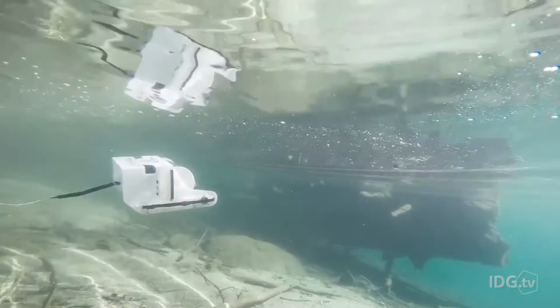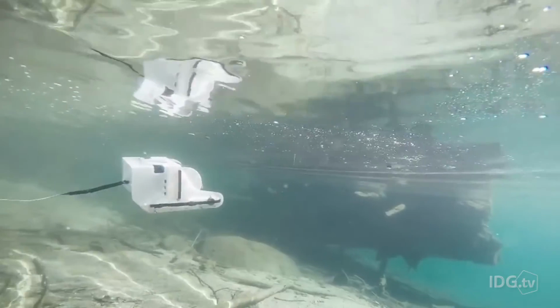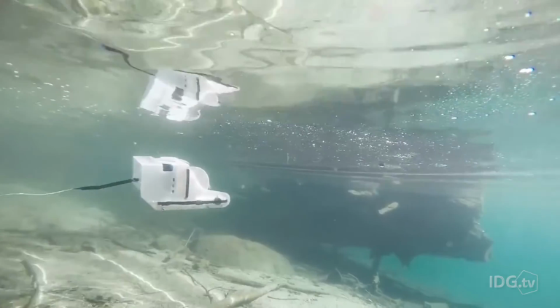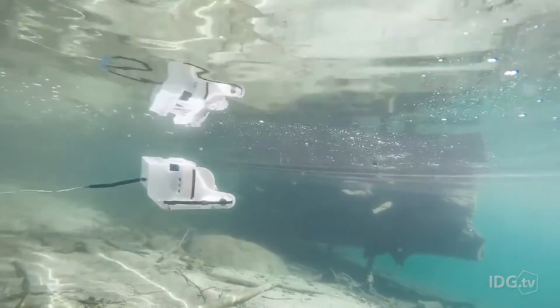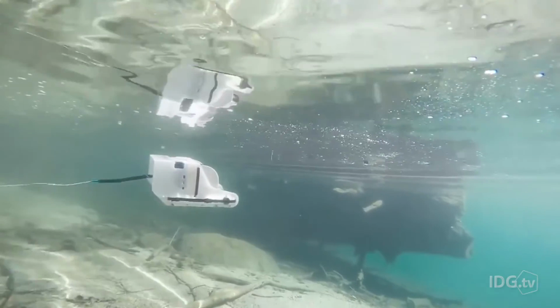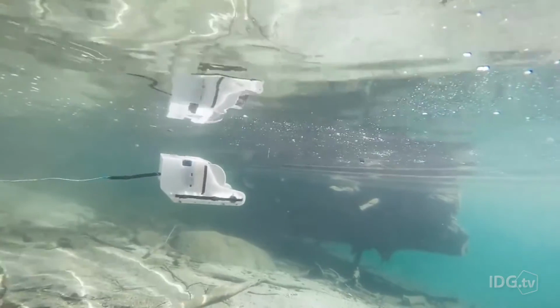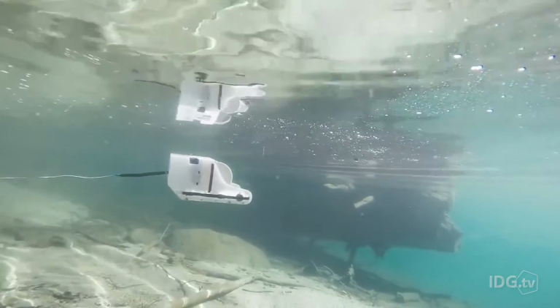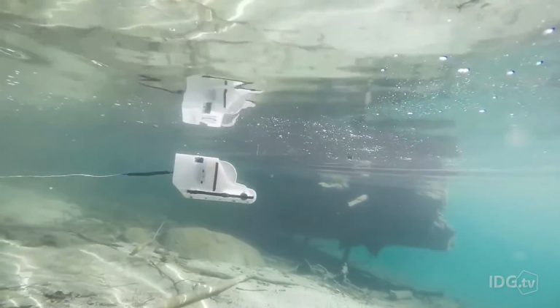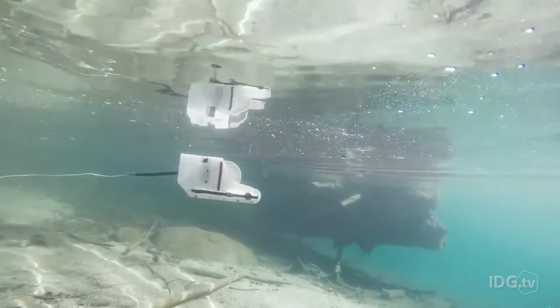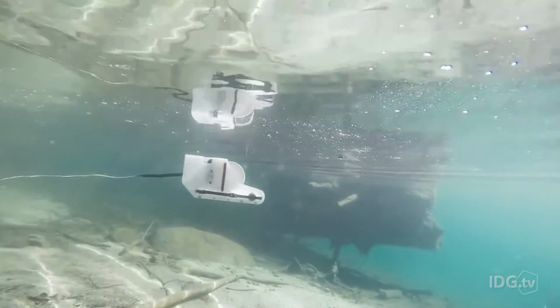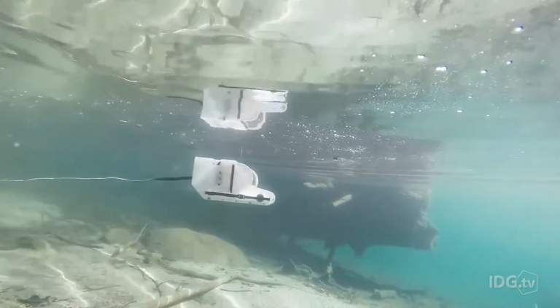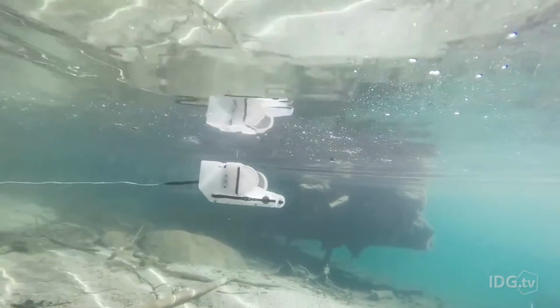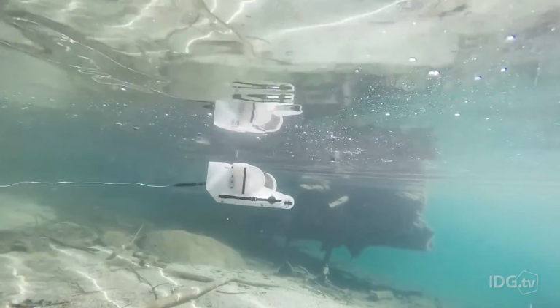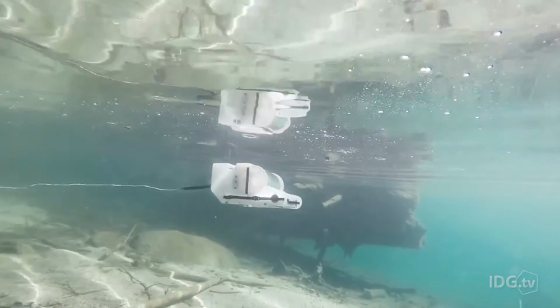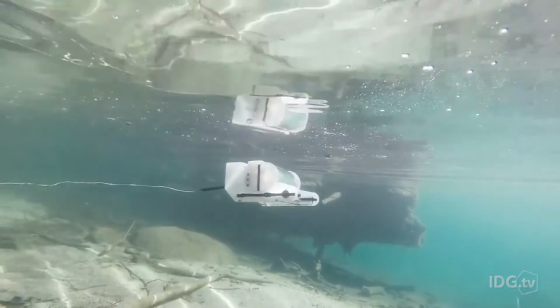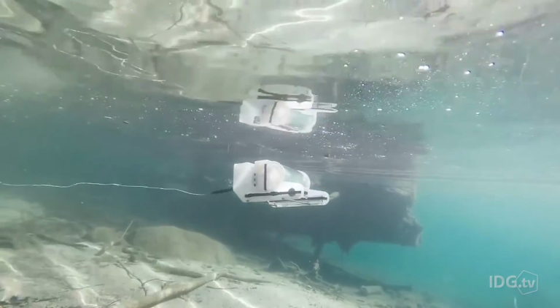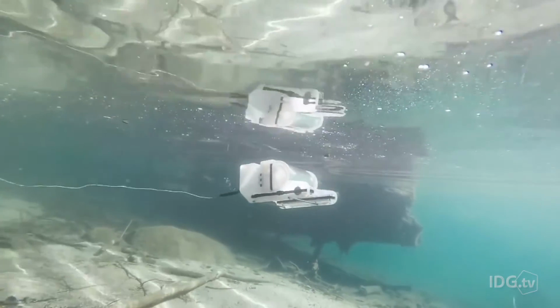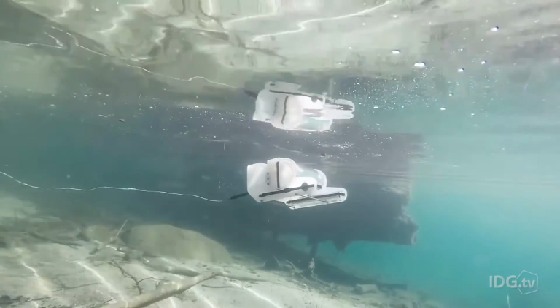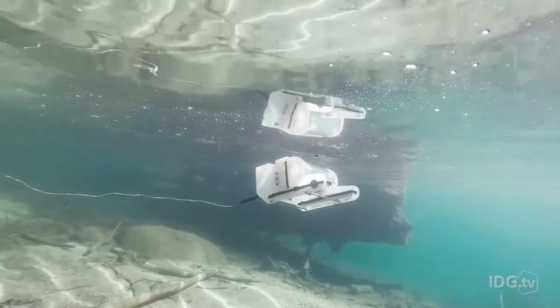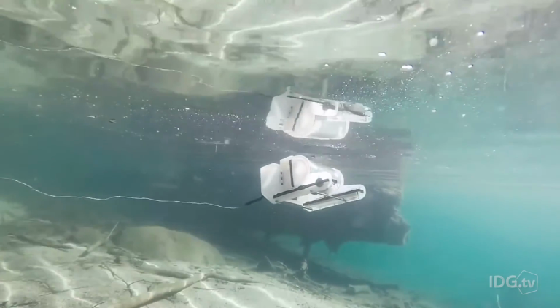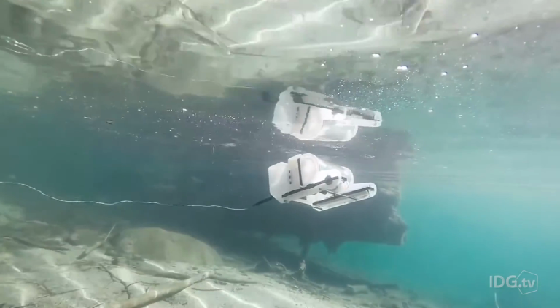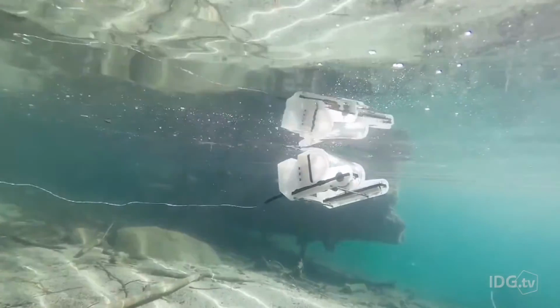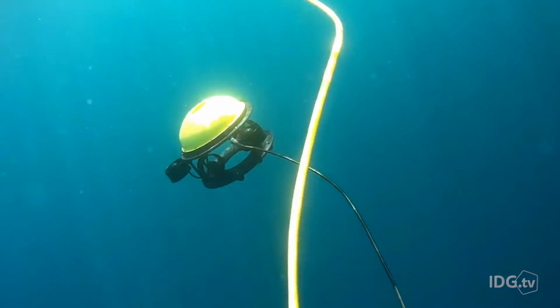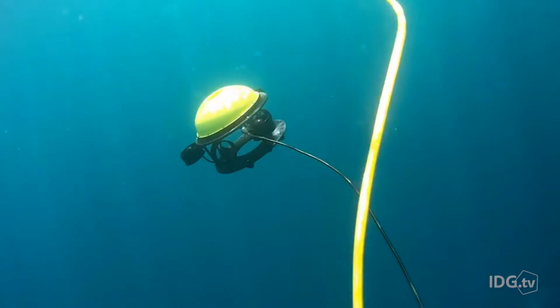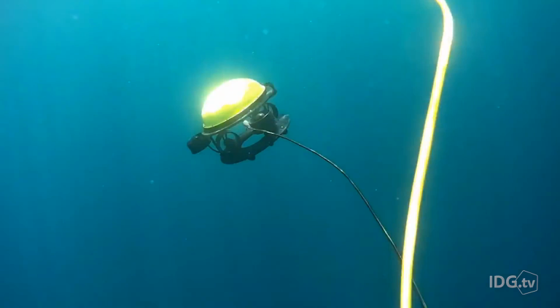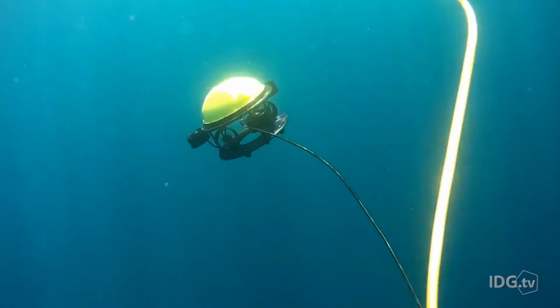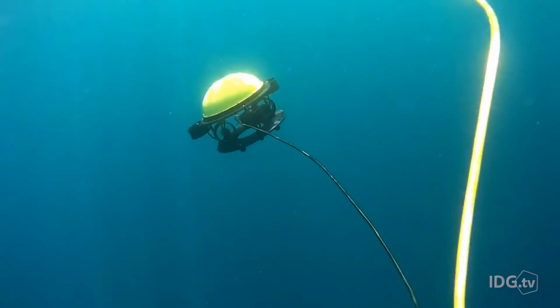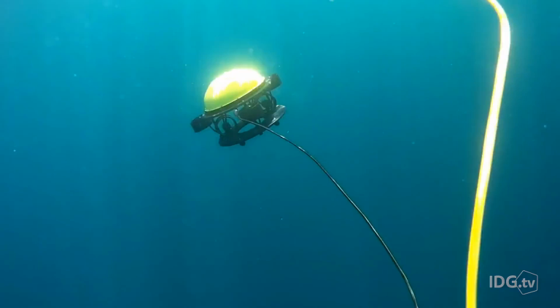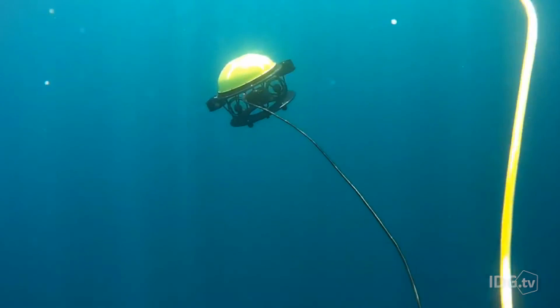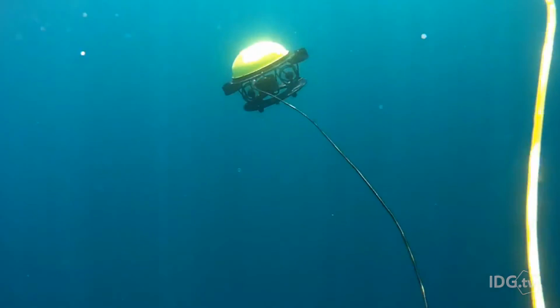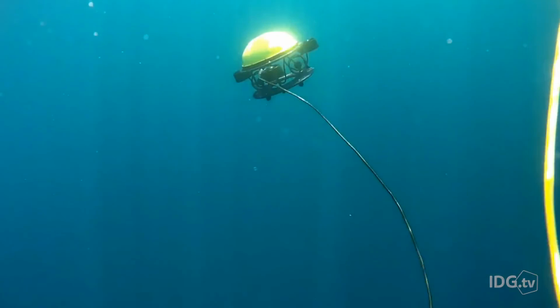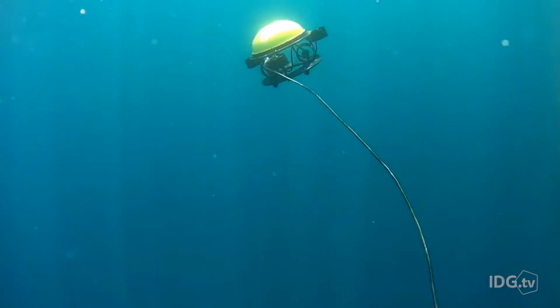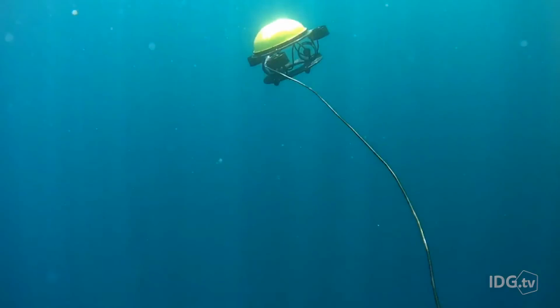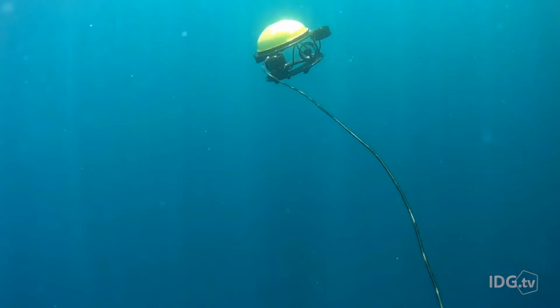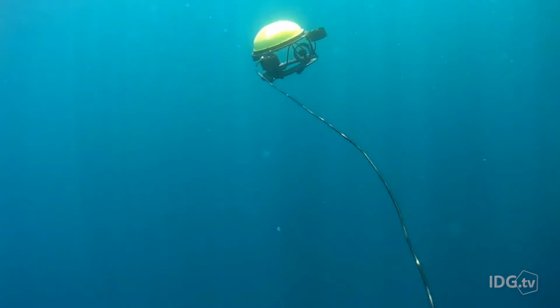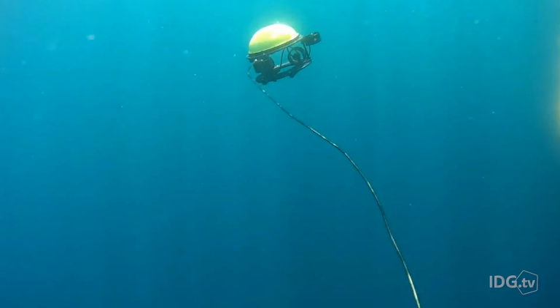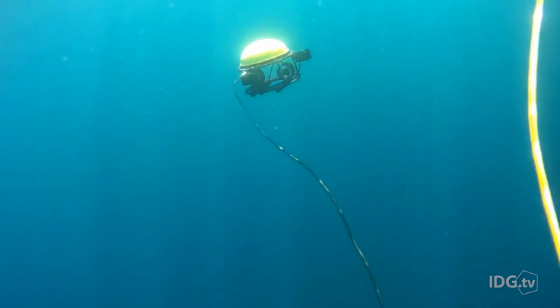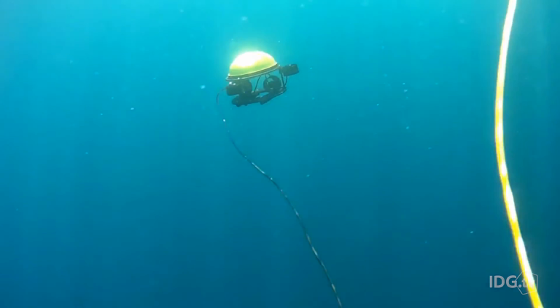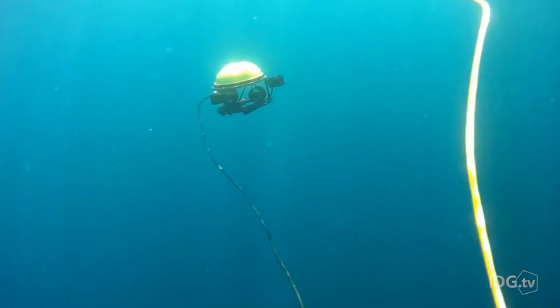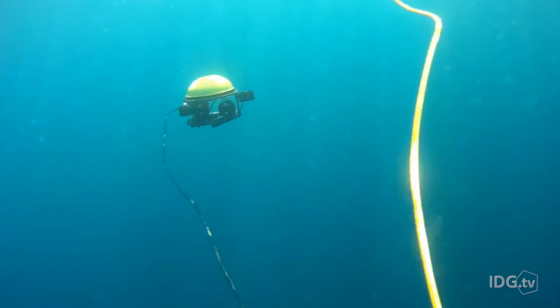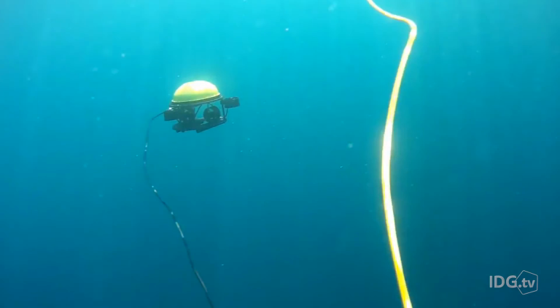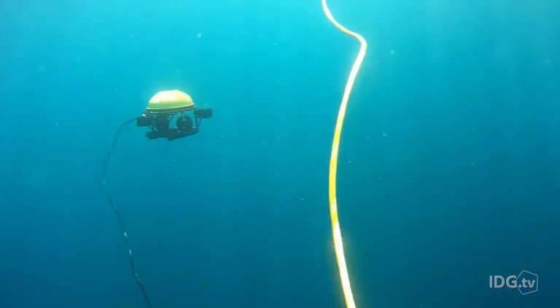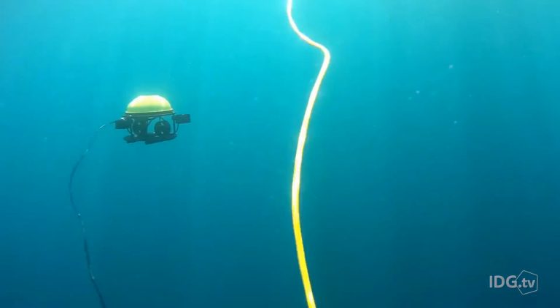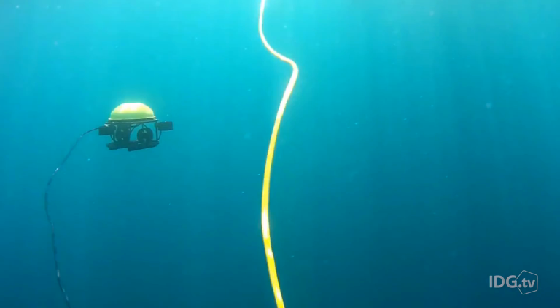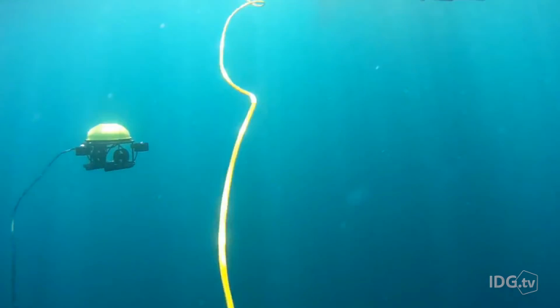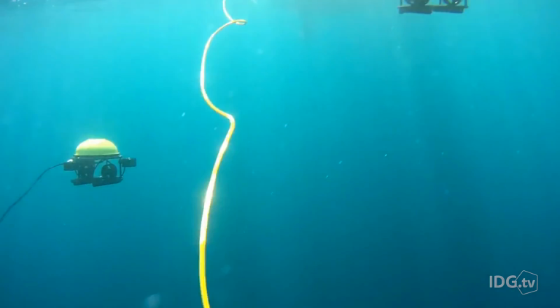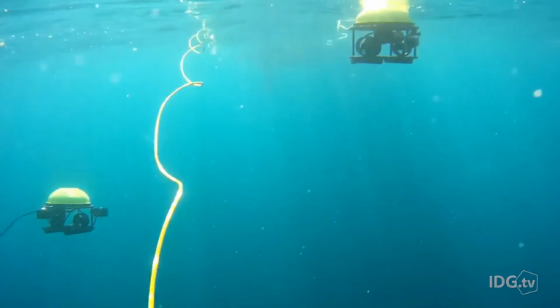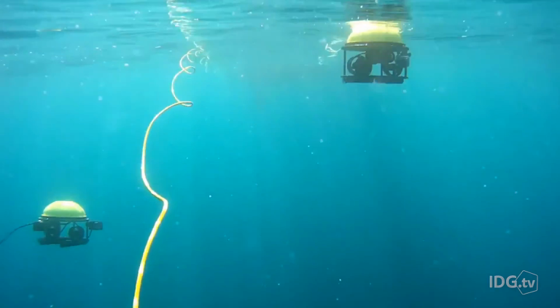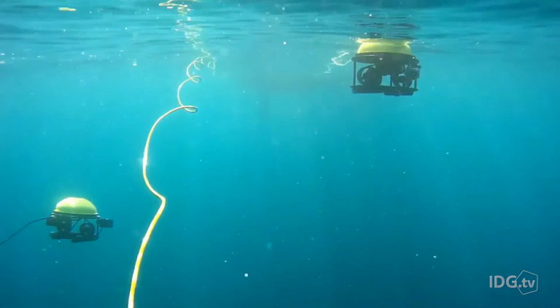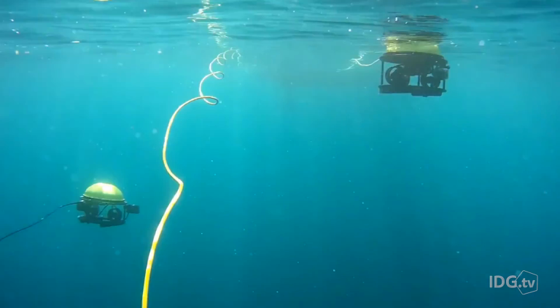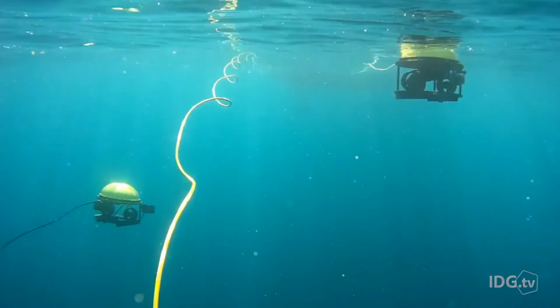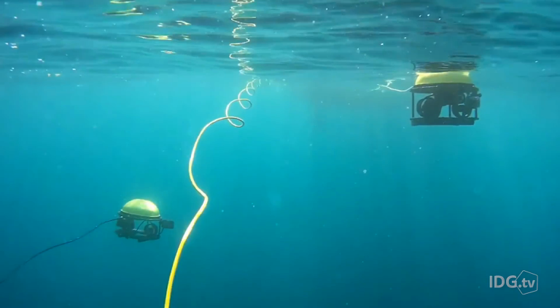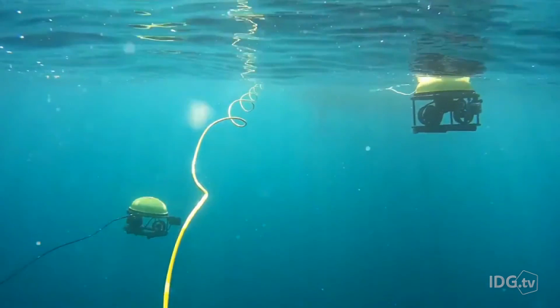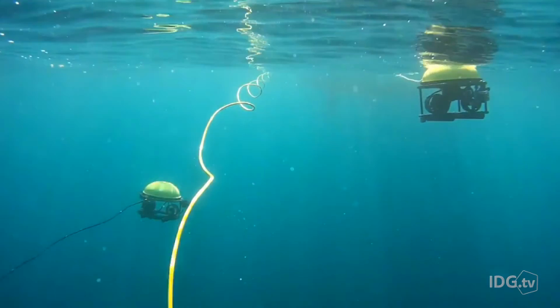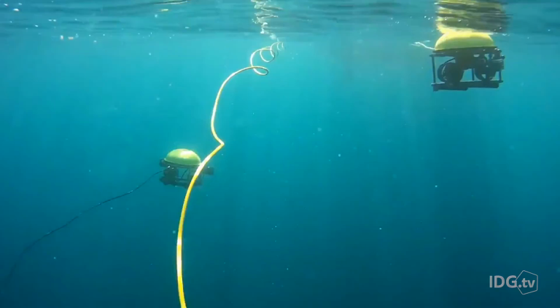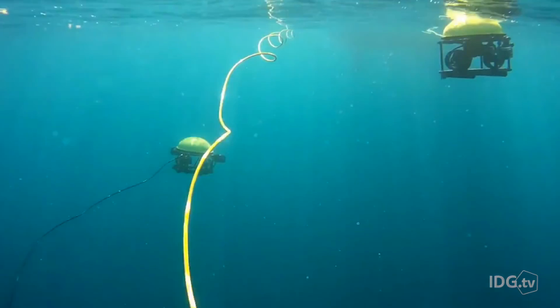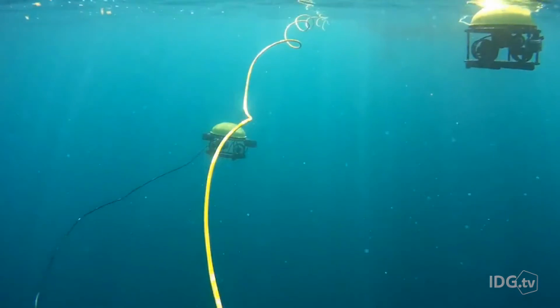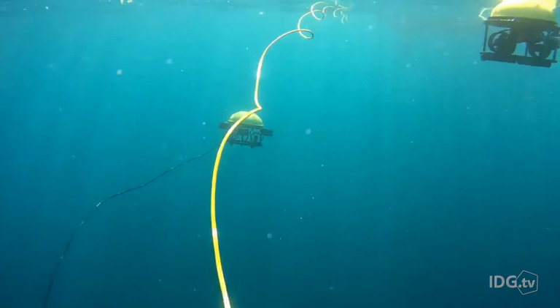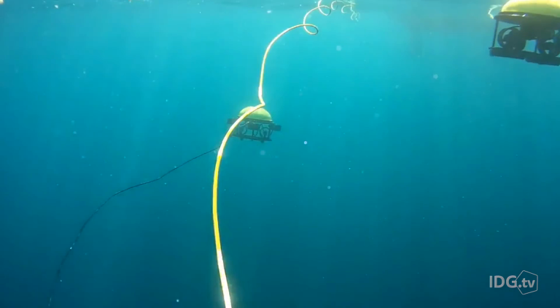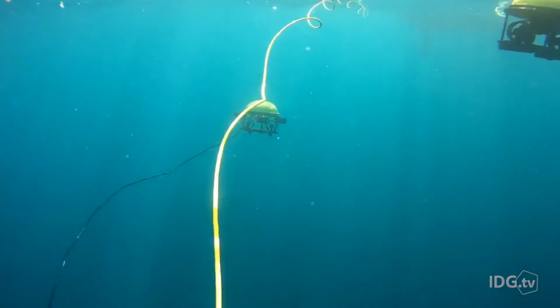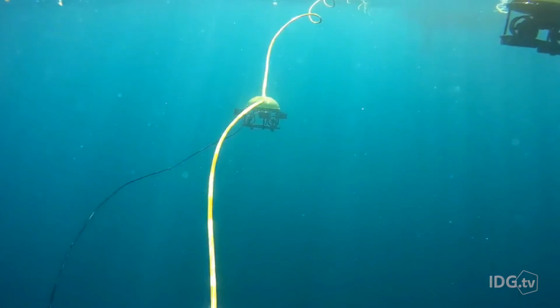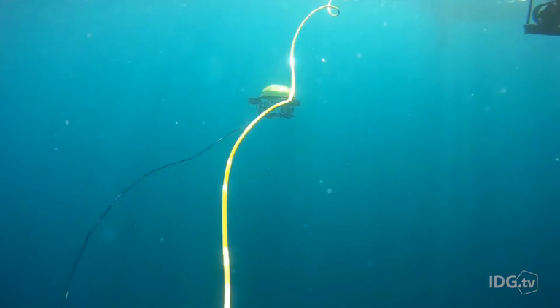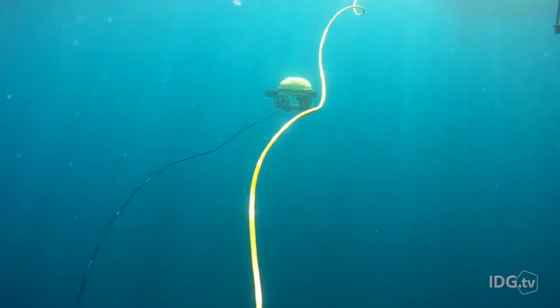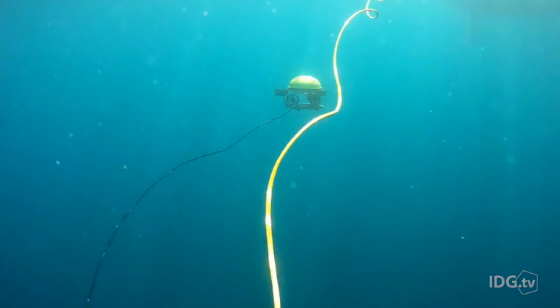Both drones go down to about 100 meters. So while you won't unlock the ocean's deepest secrets, at least you can whet your appetite.